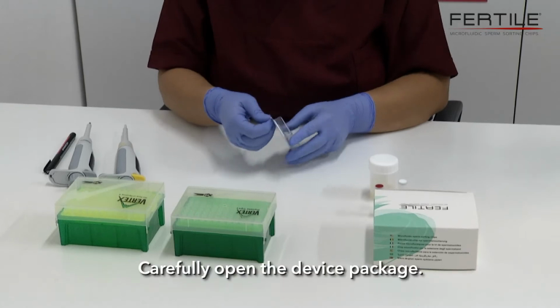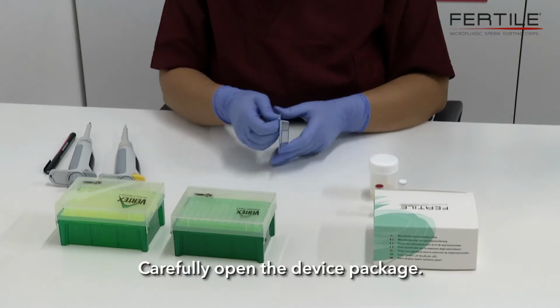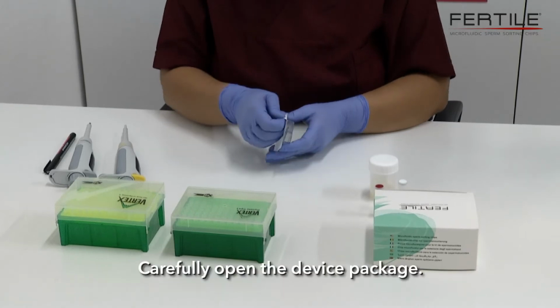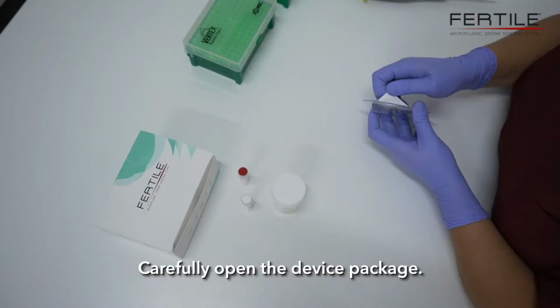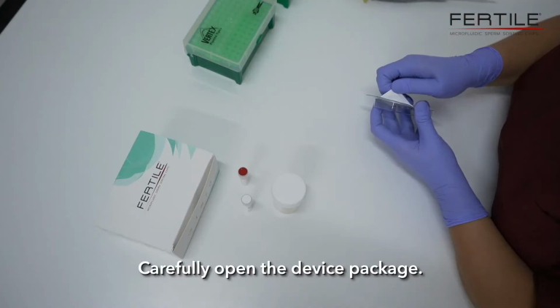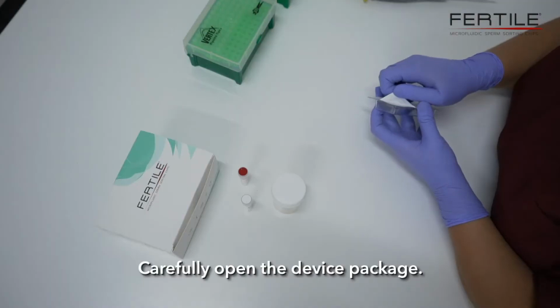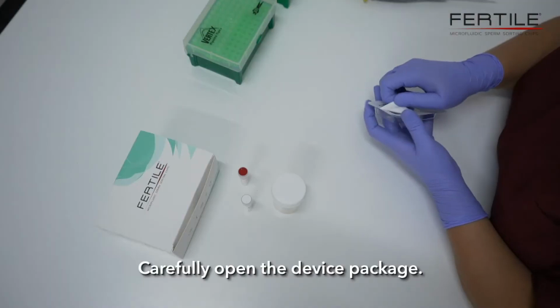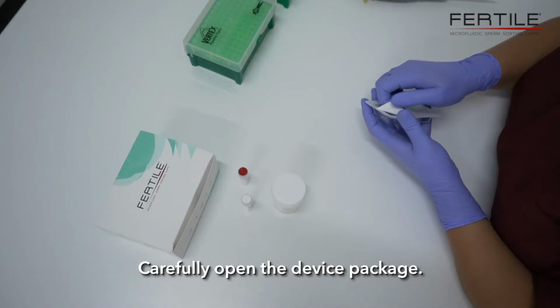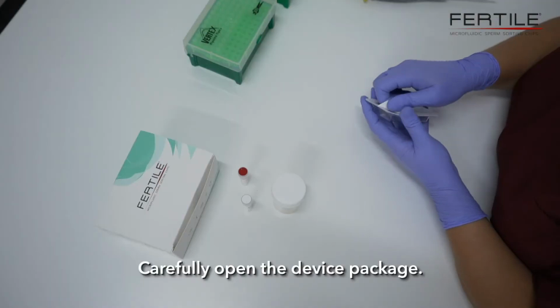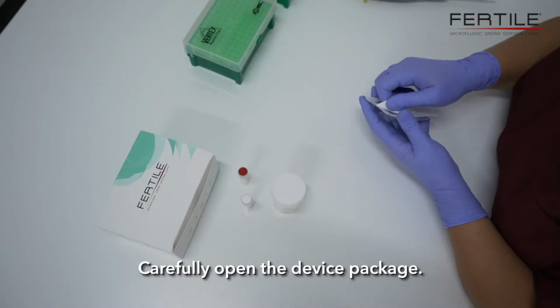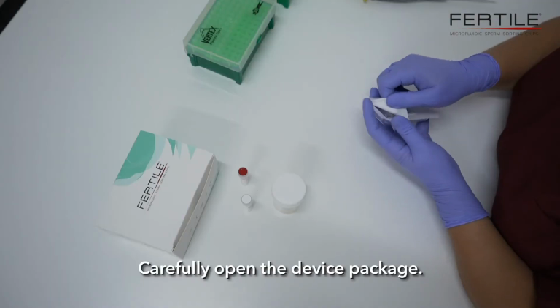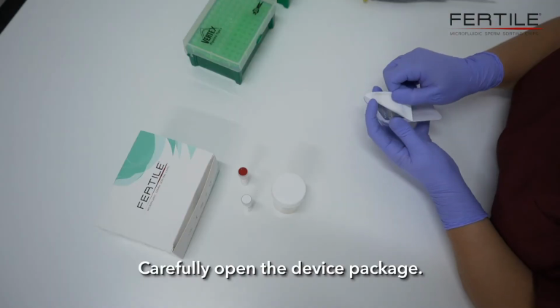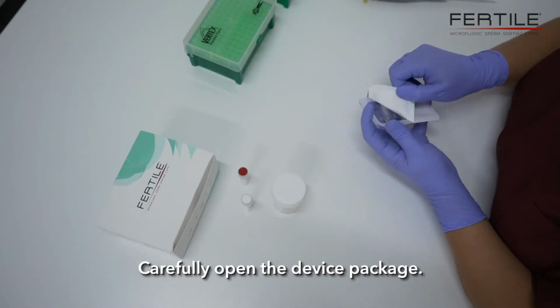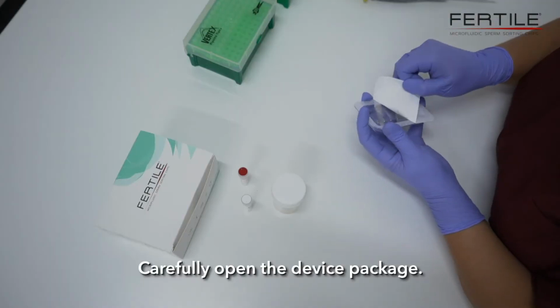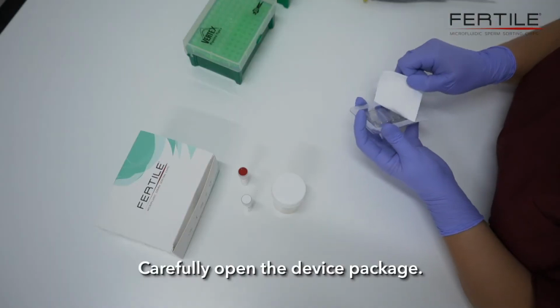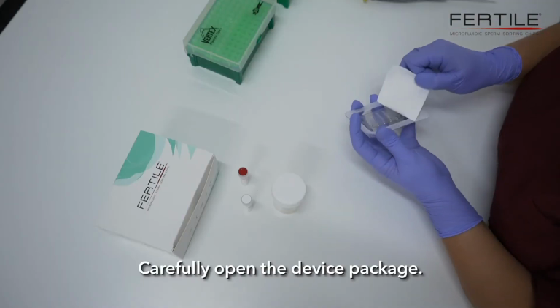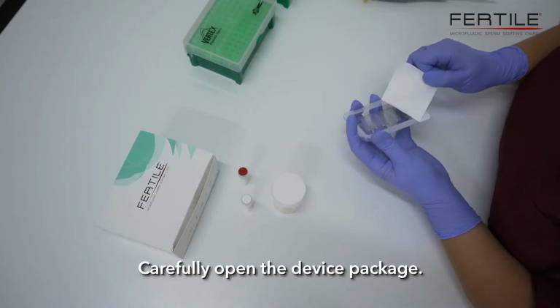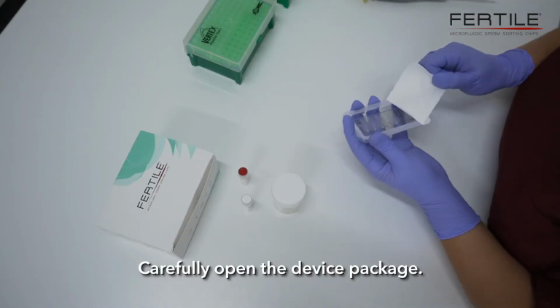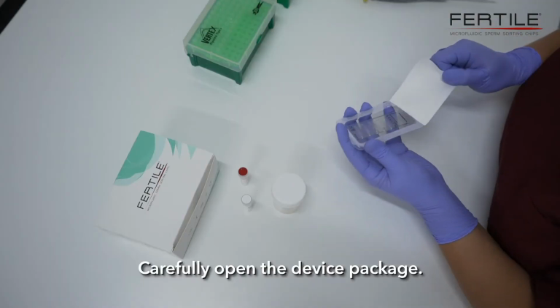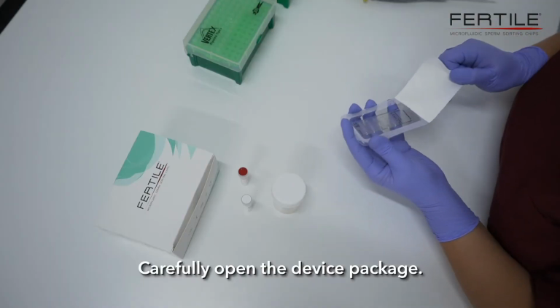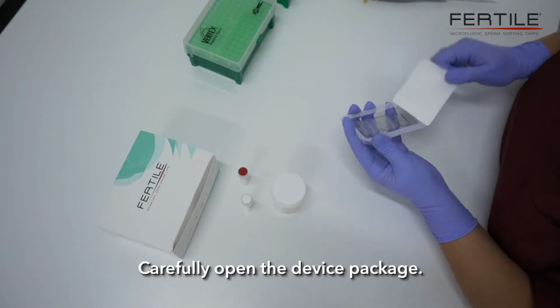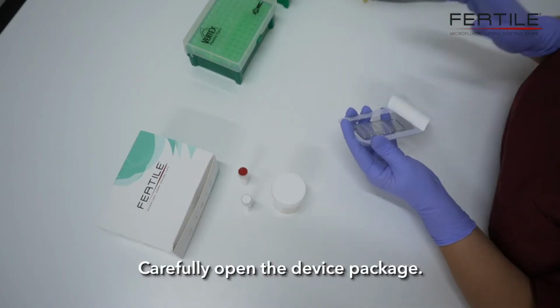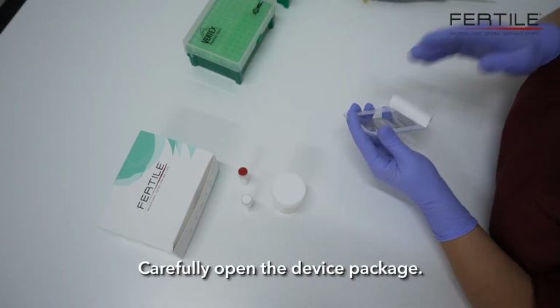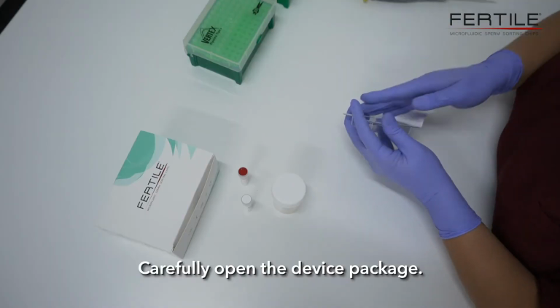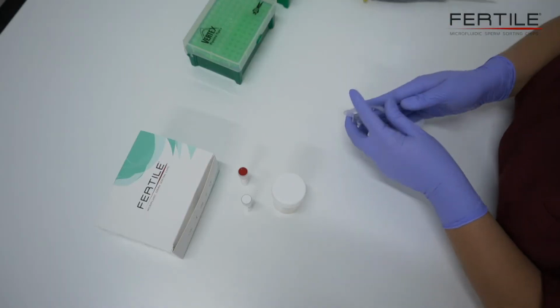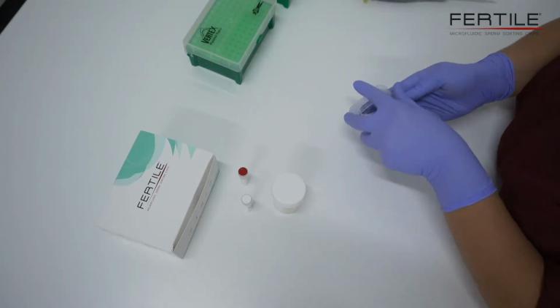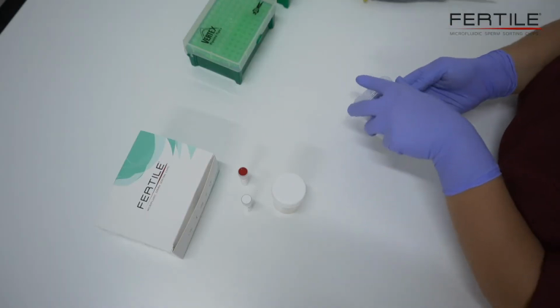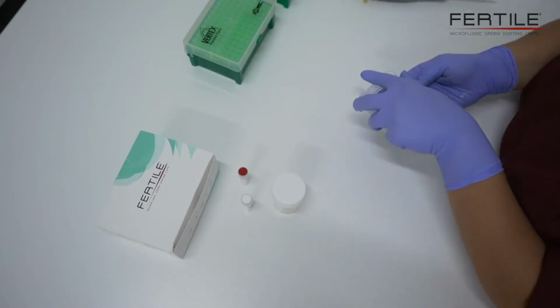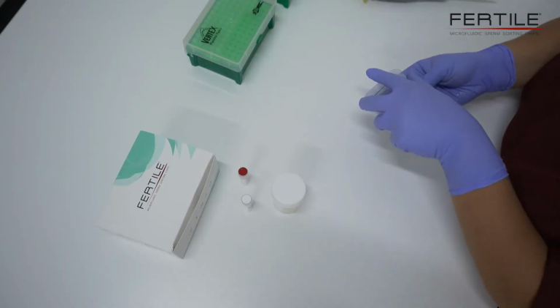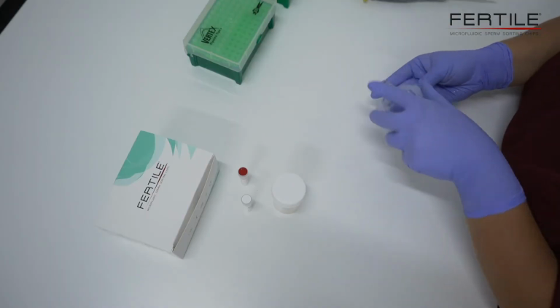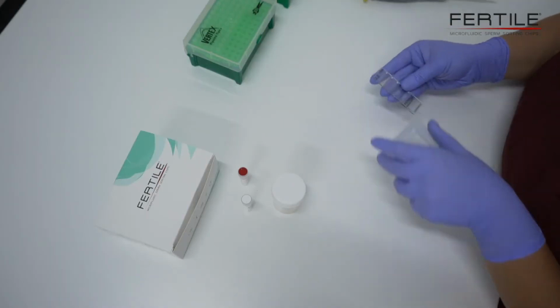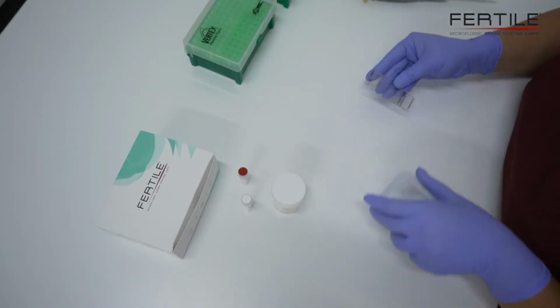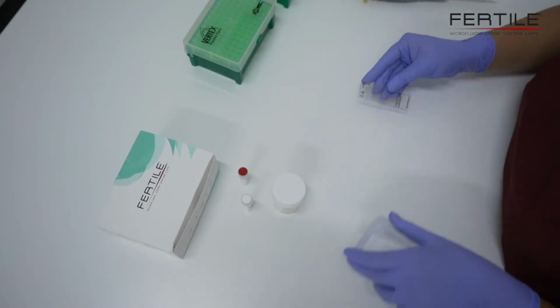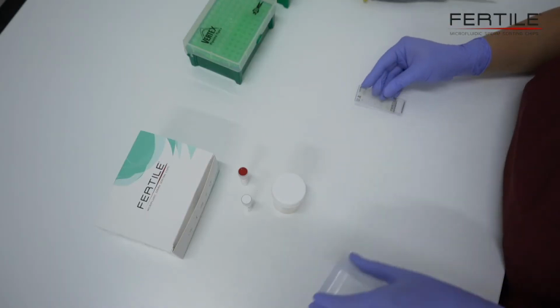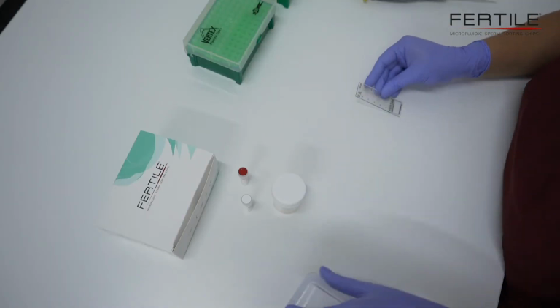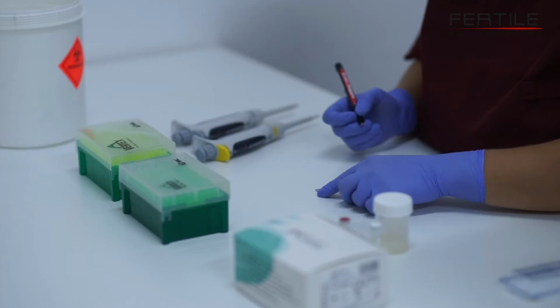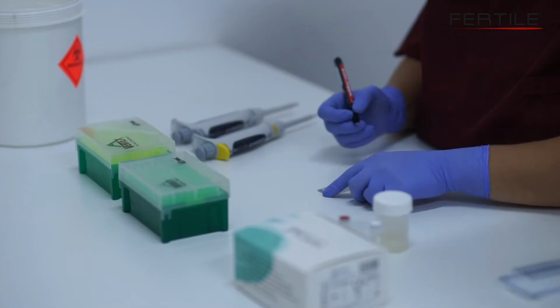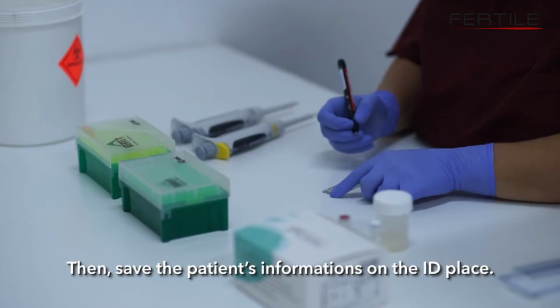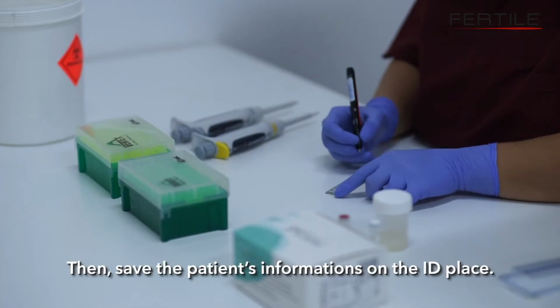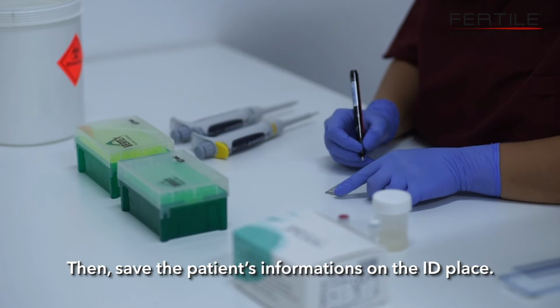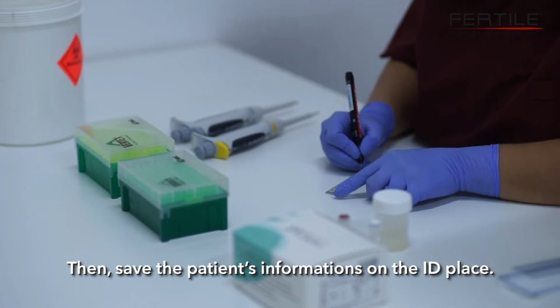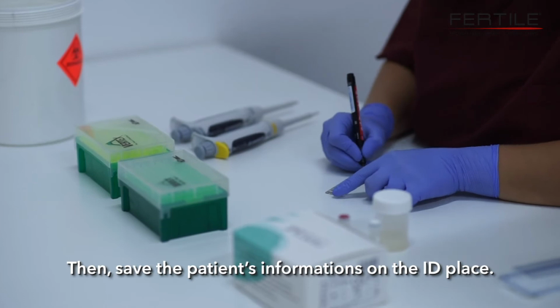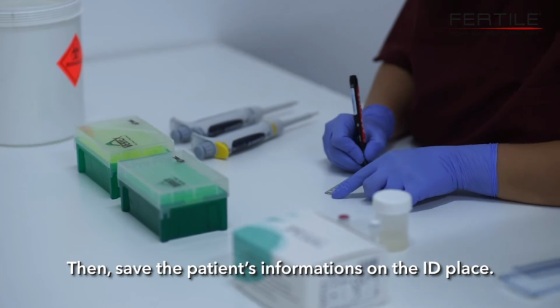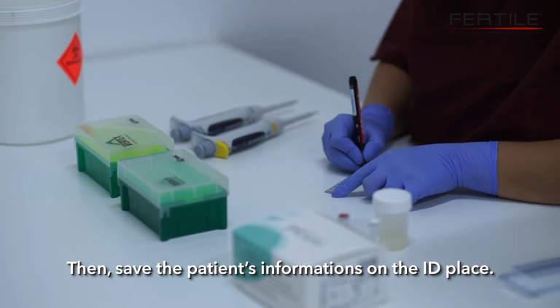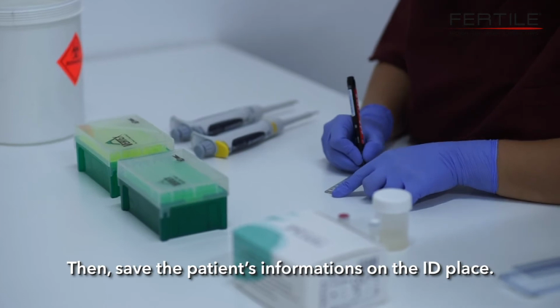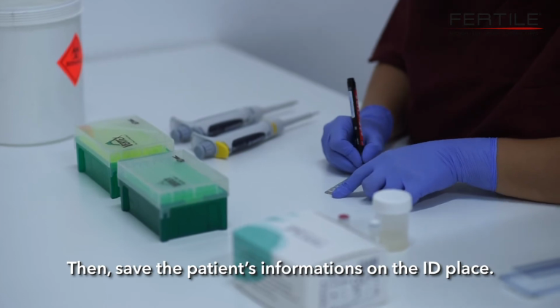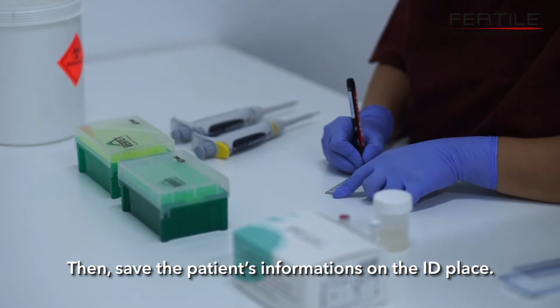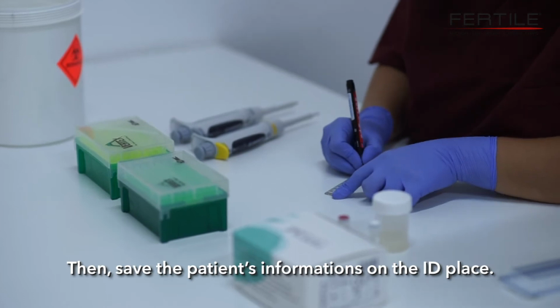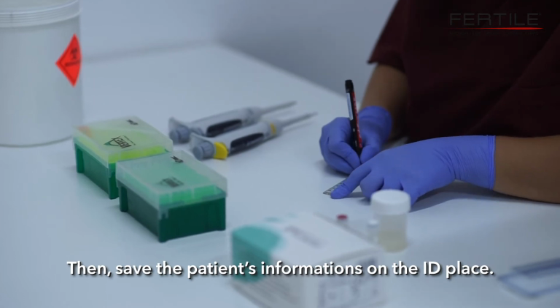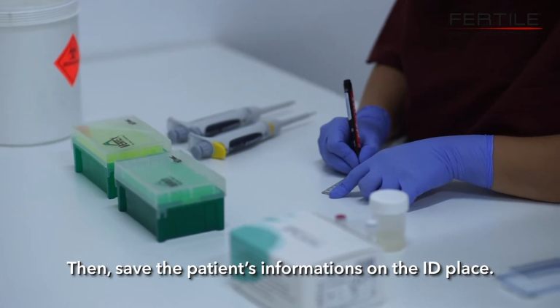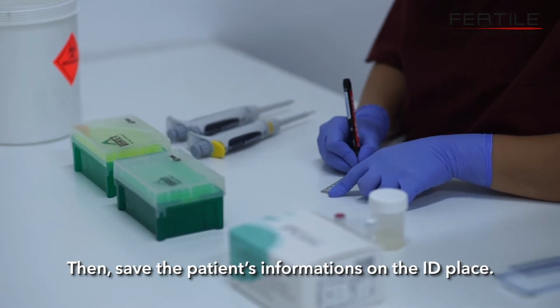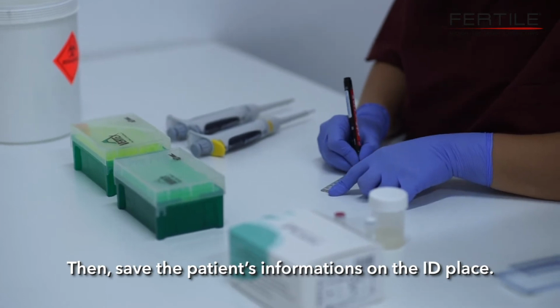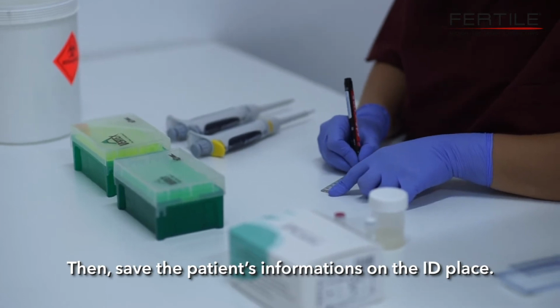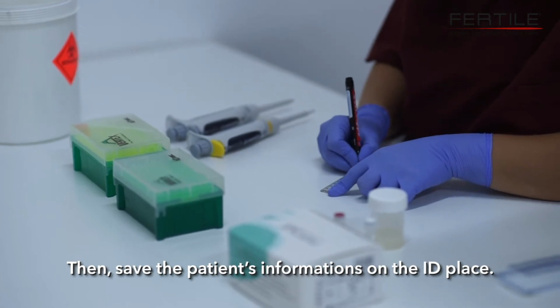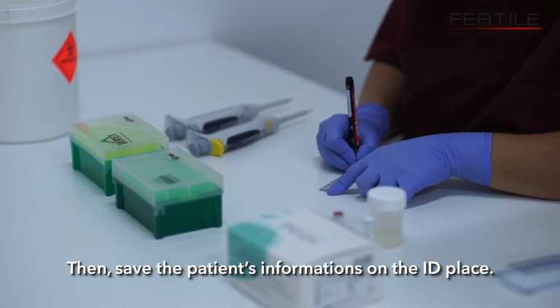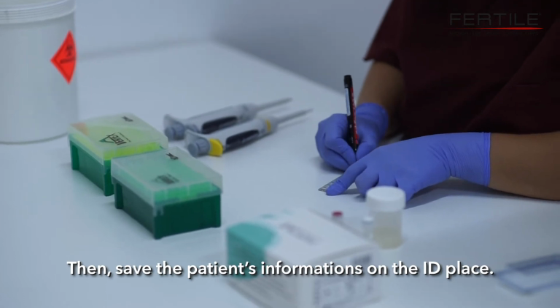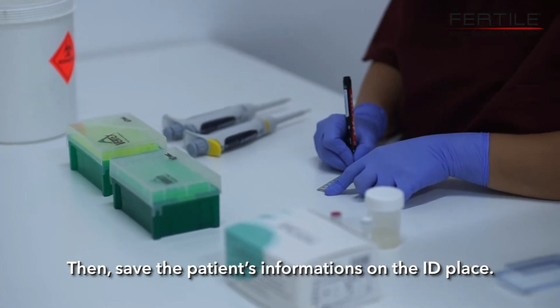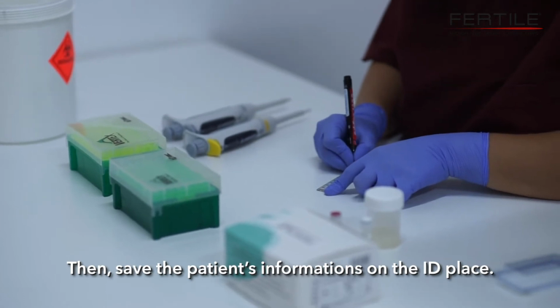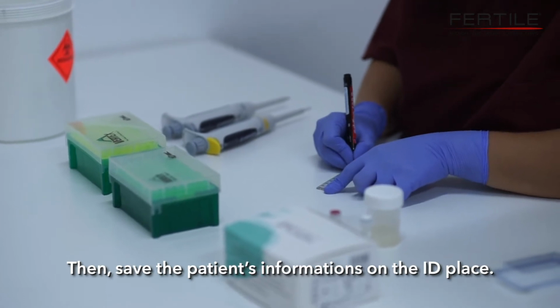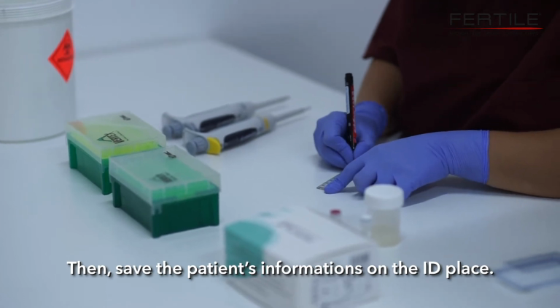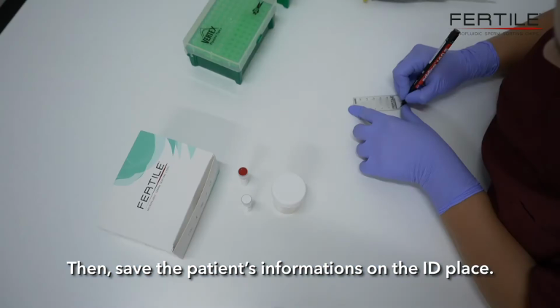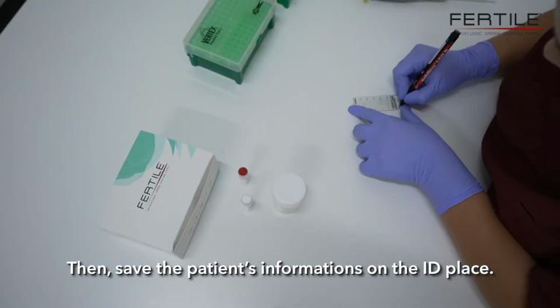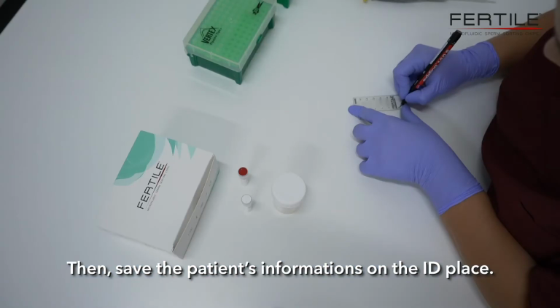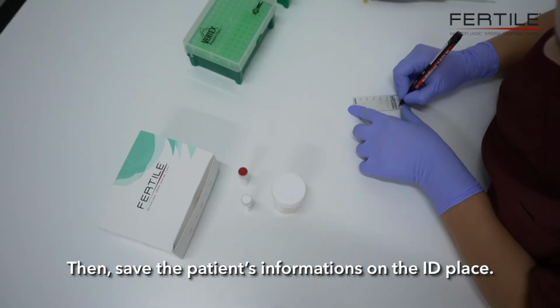Carefully open the device package, then save the patient's information on the ID plate.